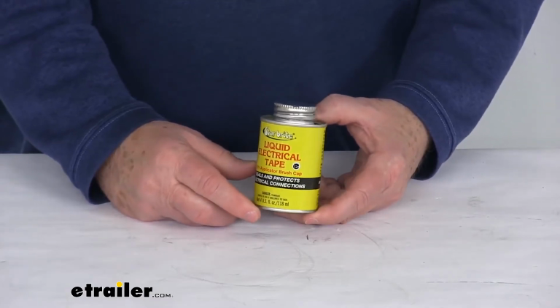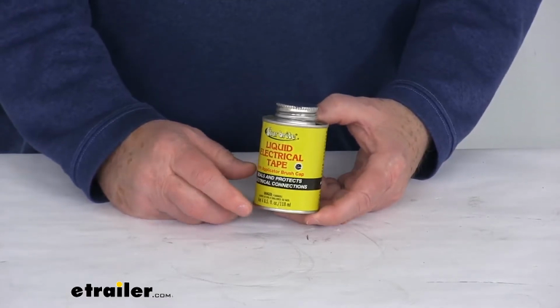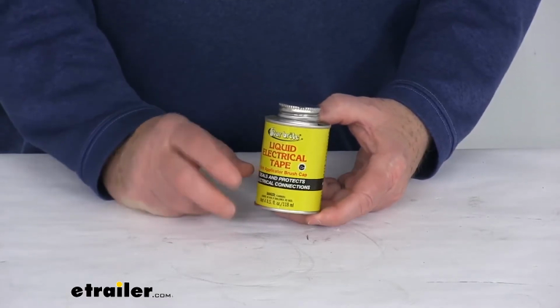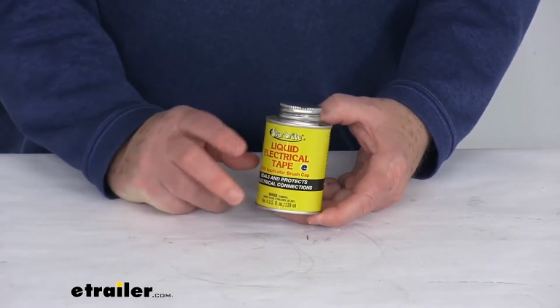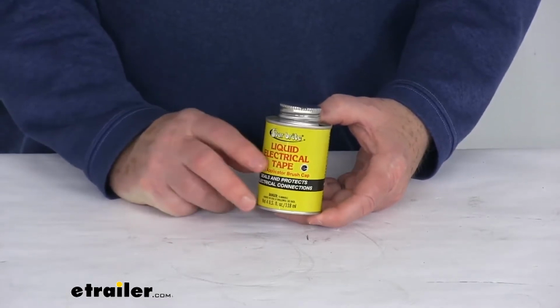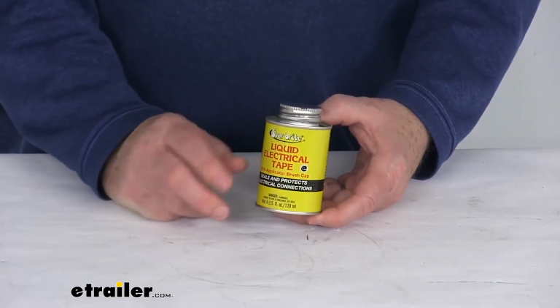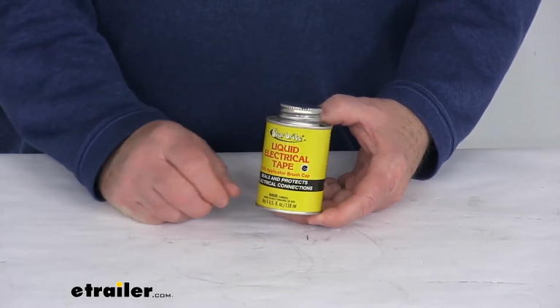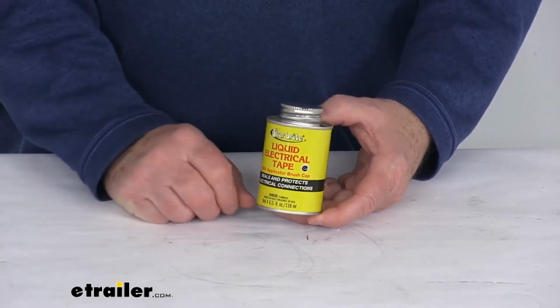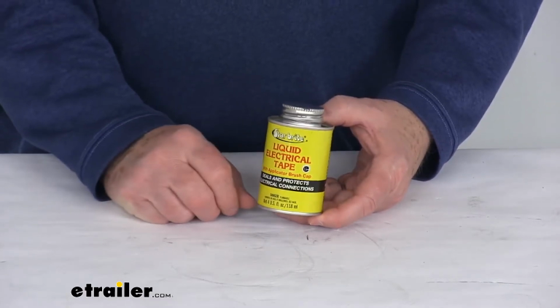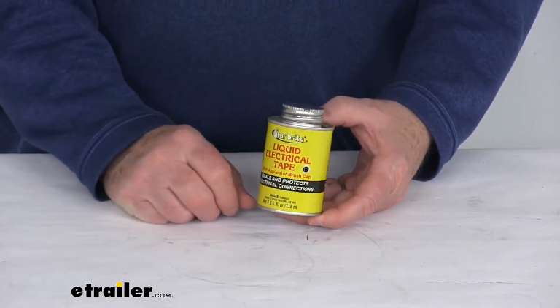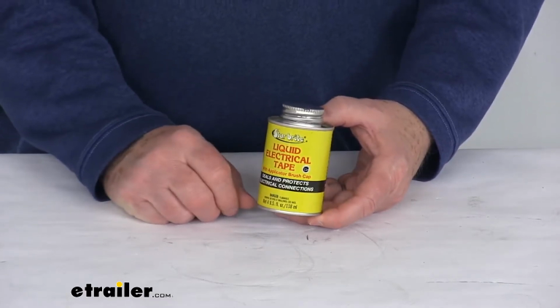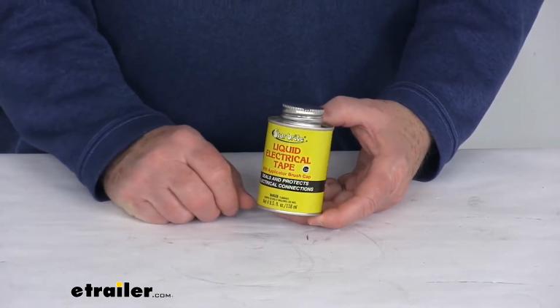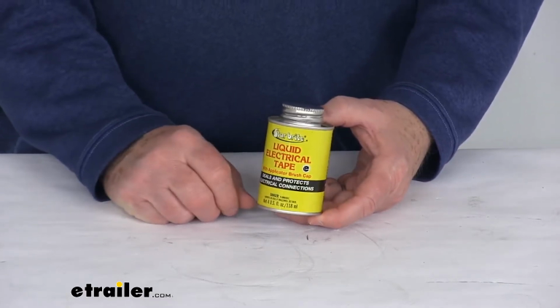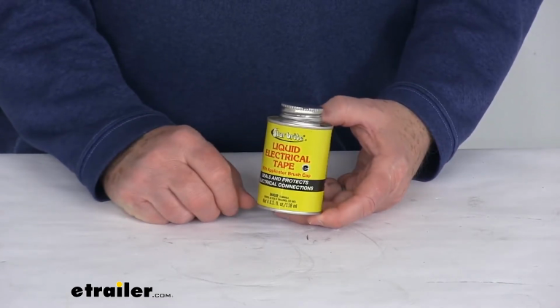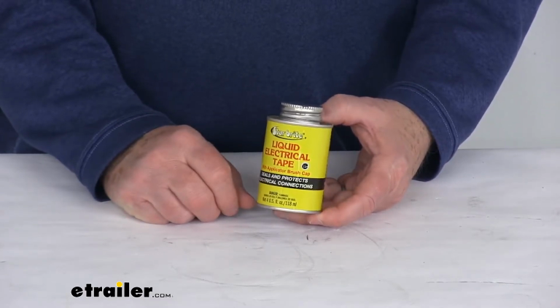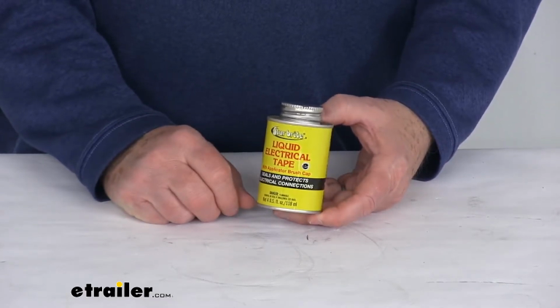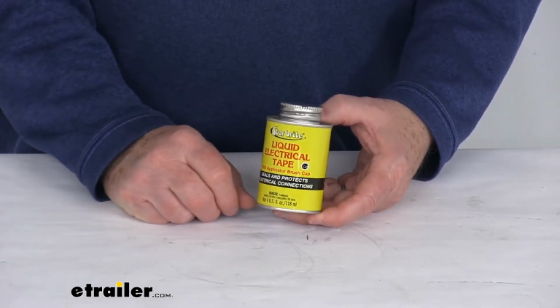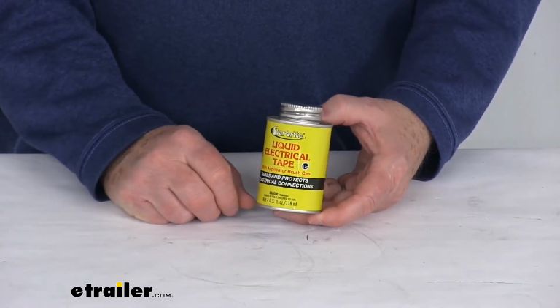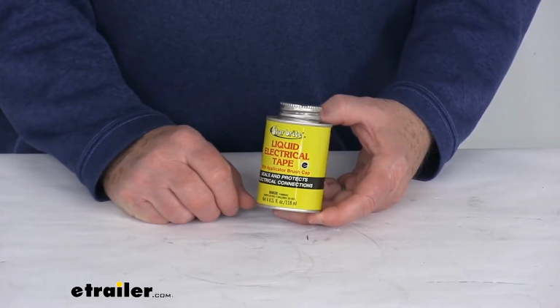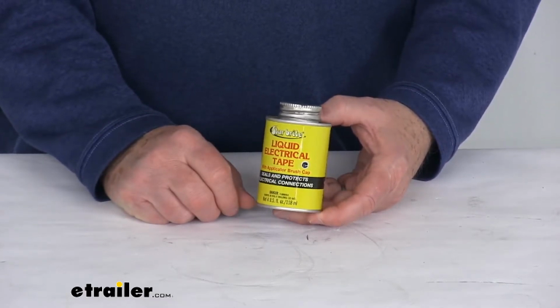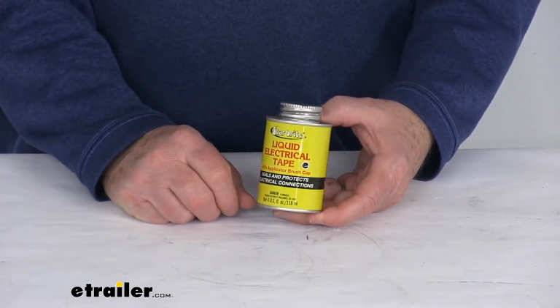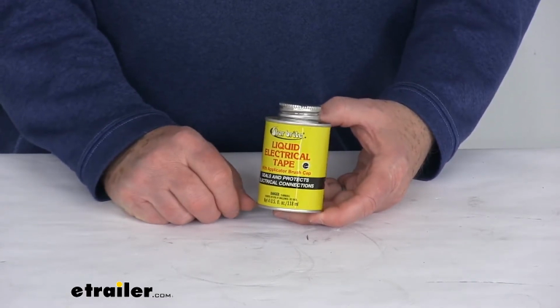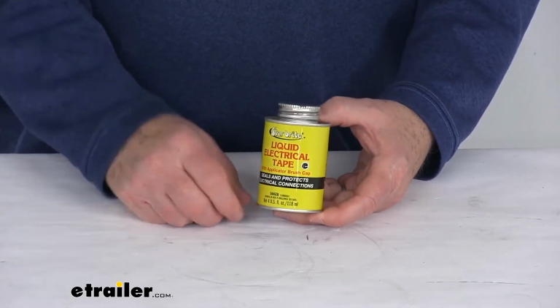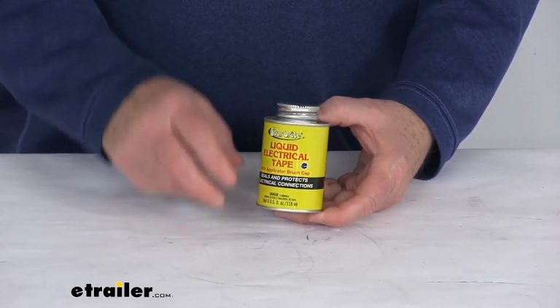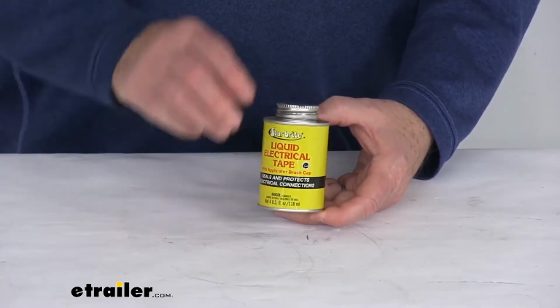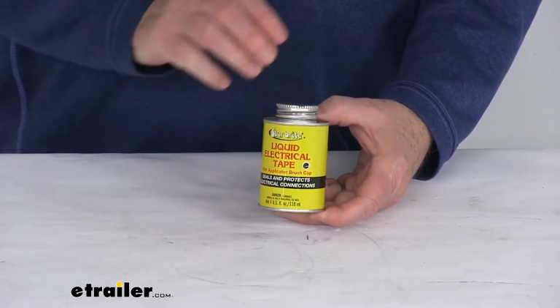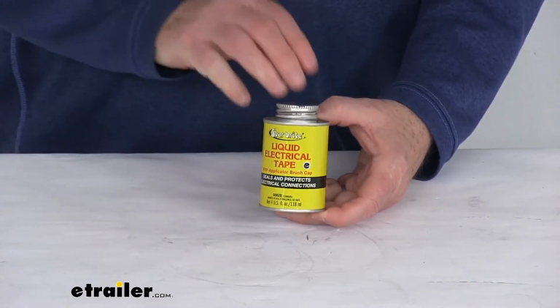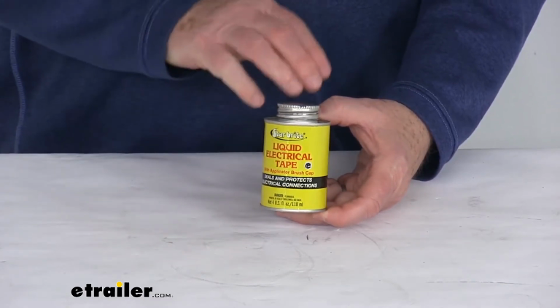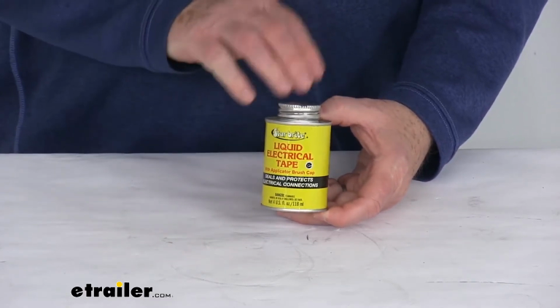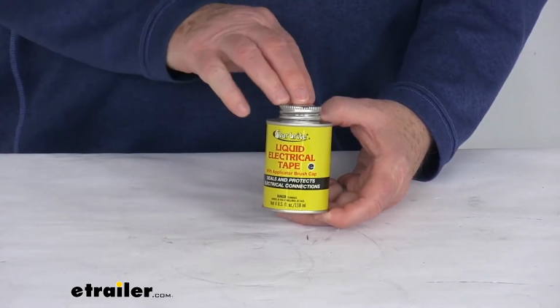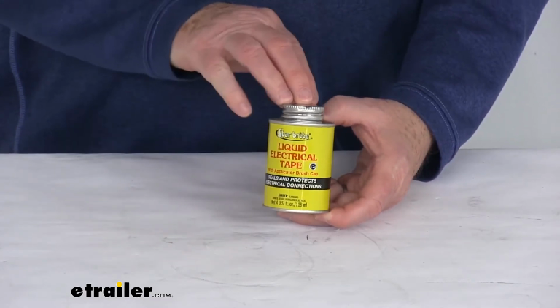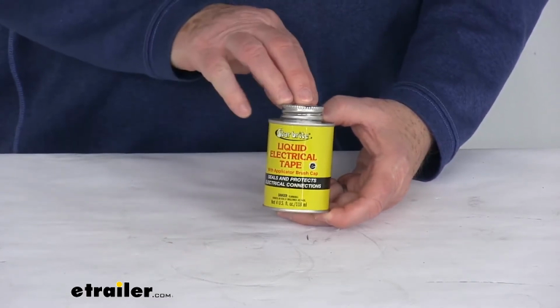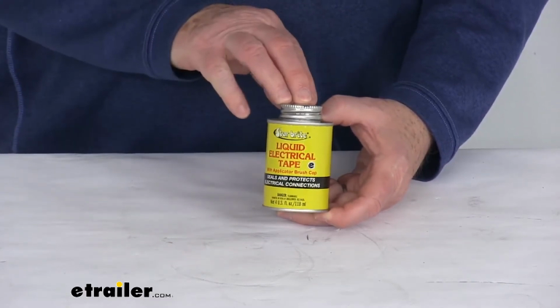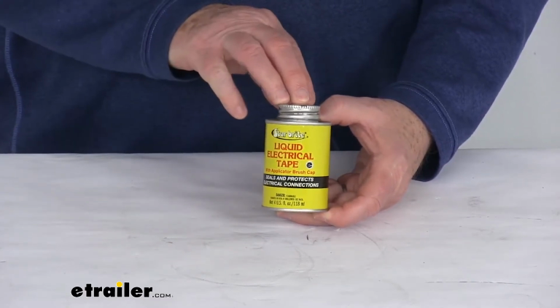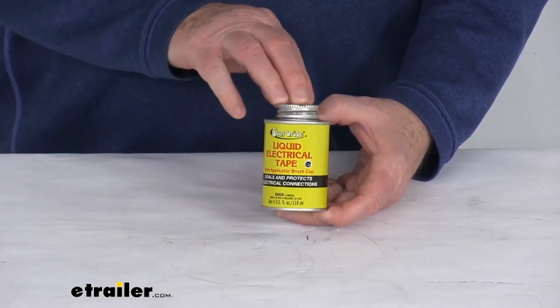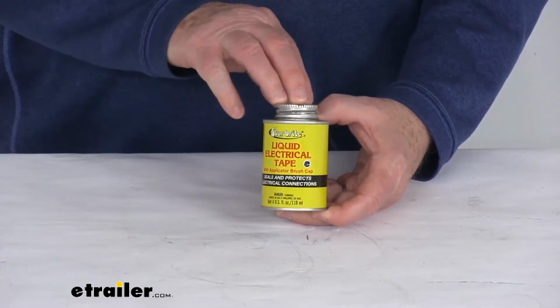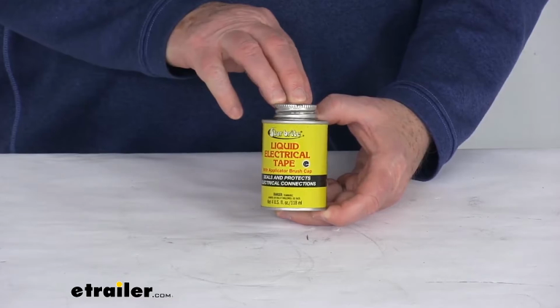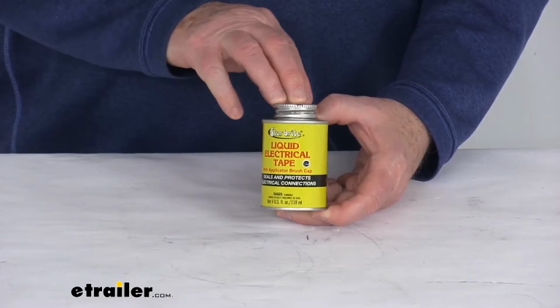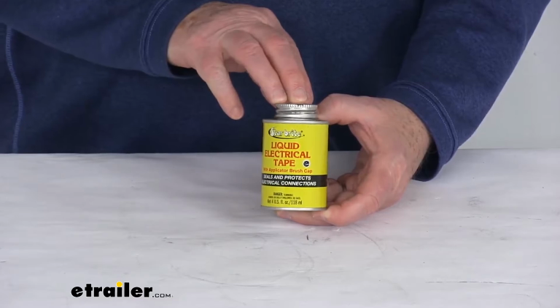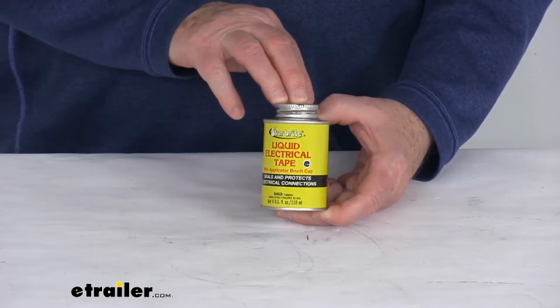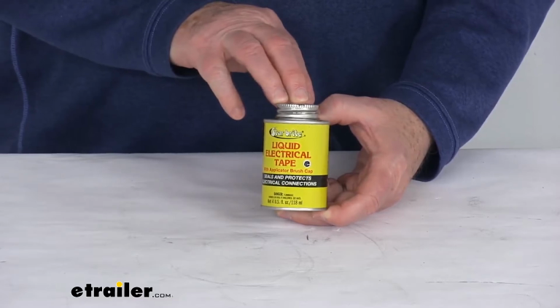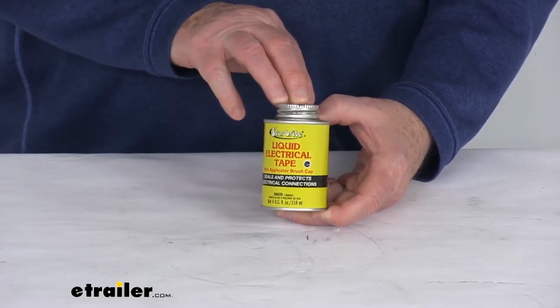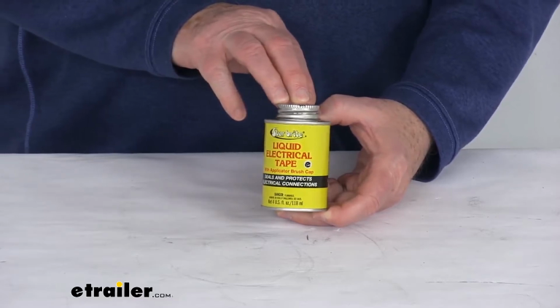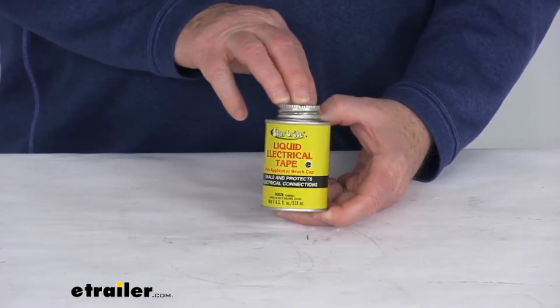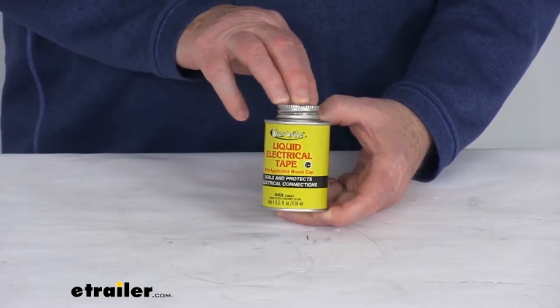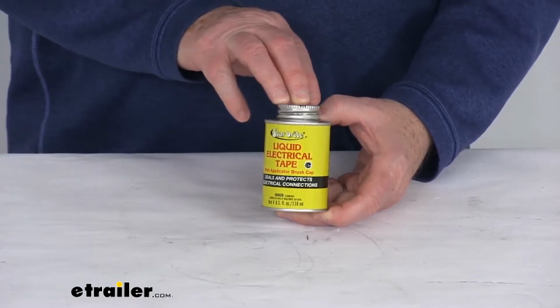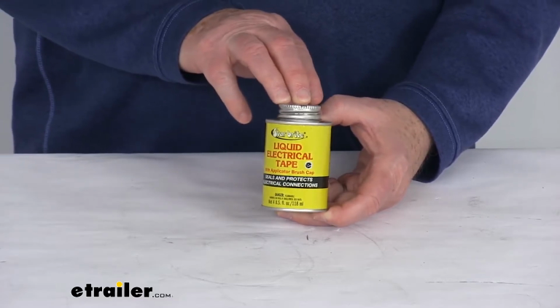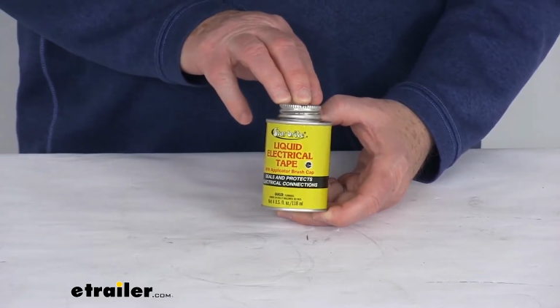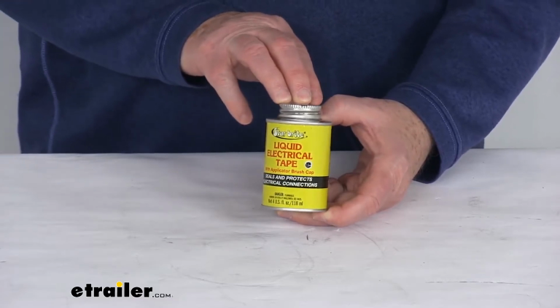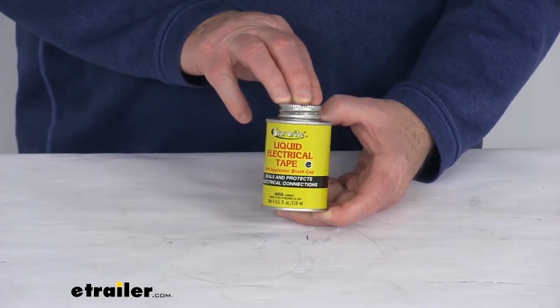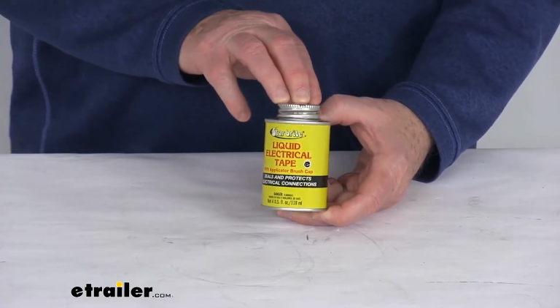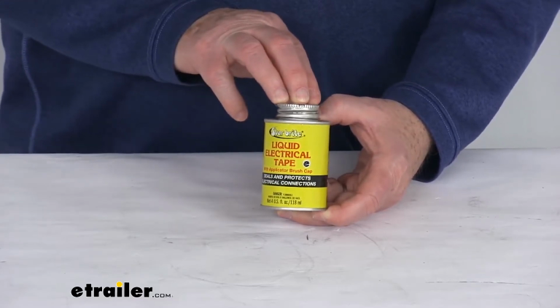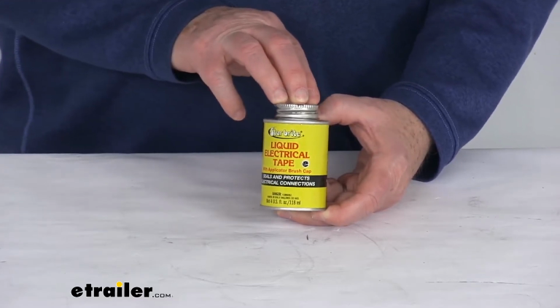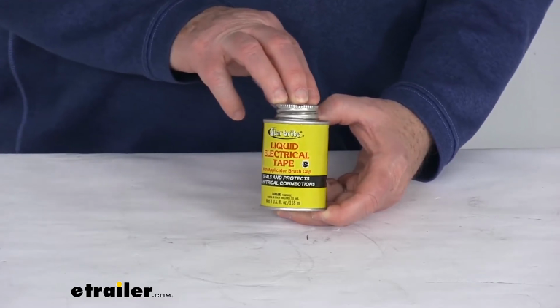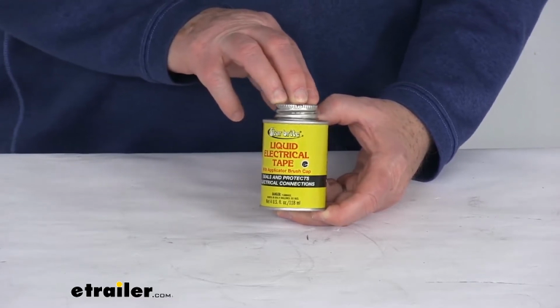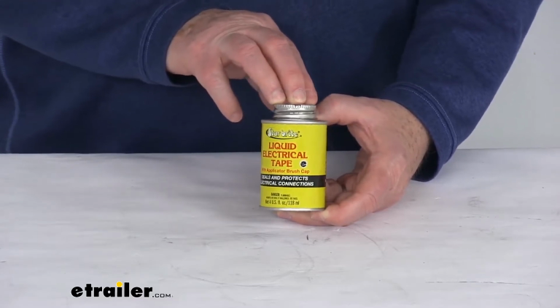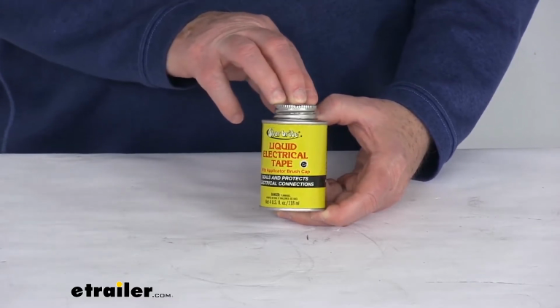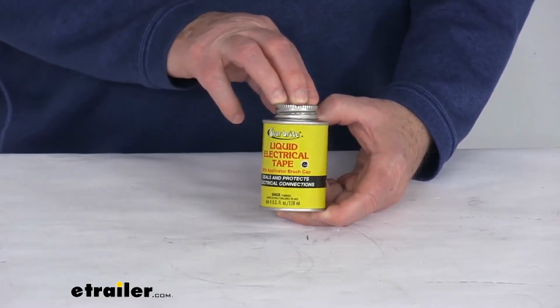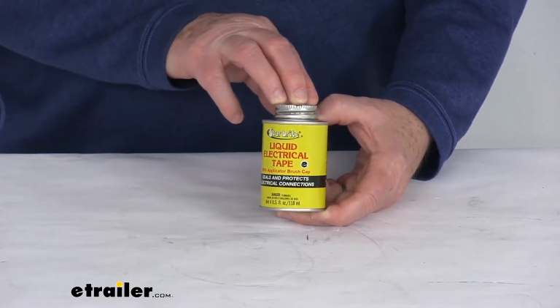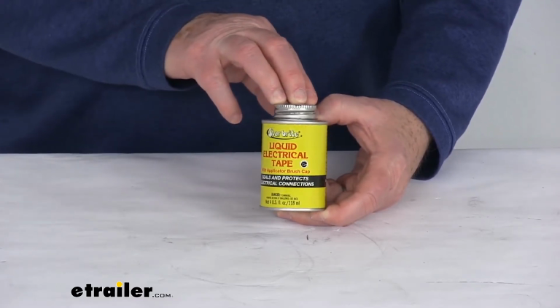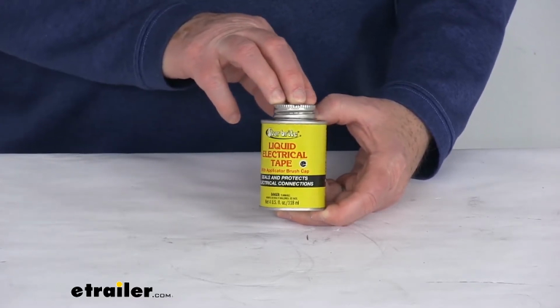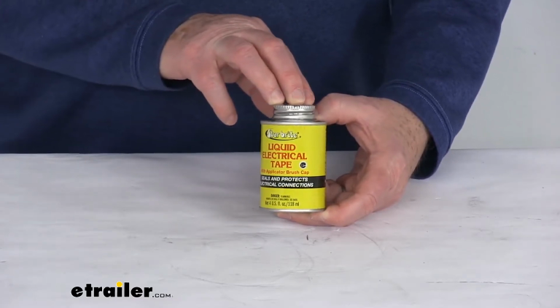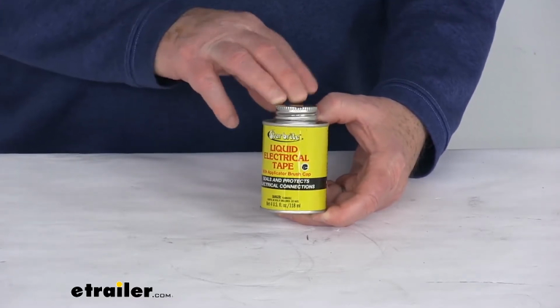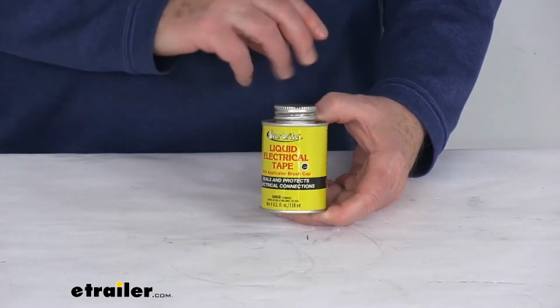It will not peel or unravel. And this does adhere to all metal, plastic, vinyl, rubber, and composite surfaces.